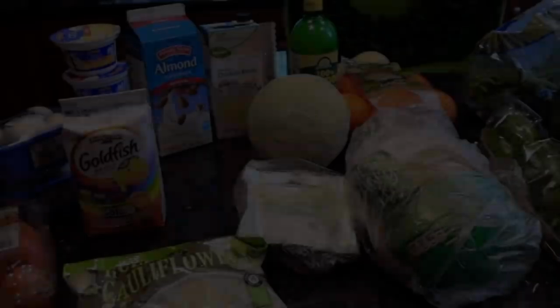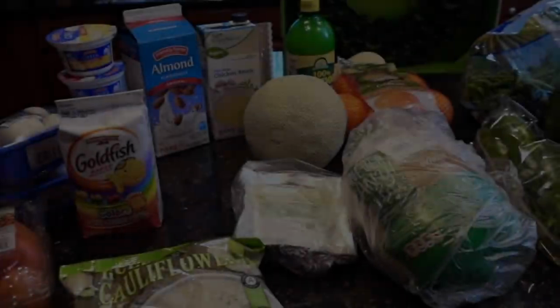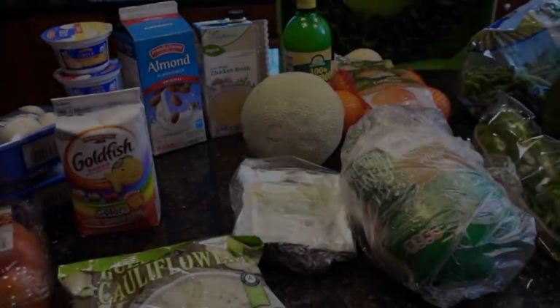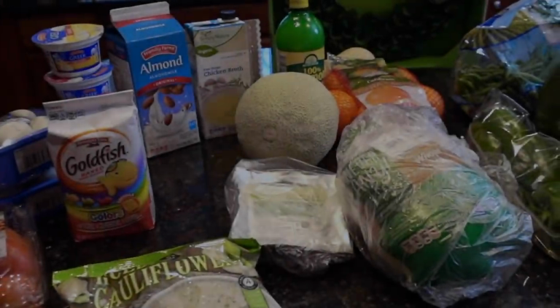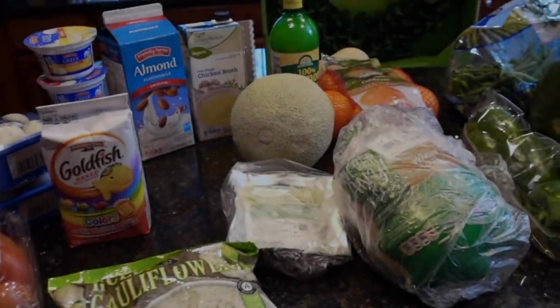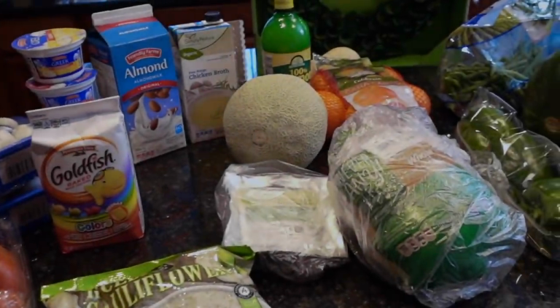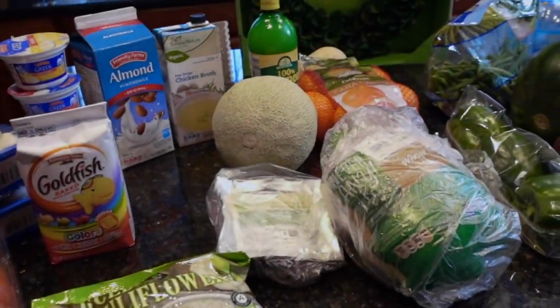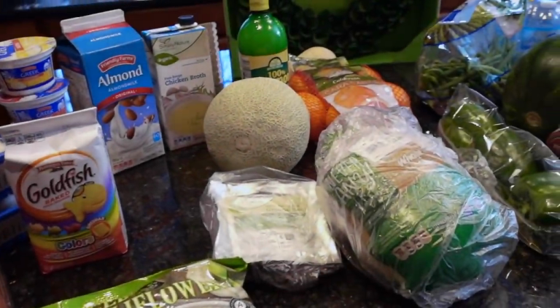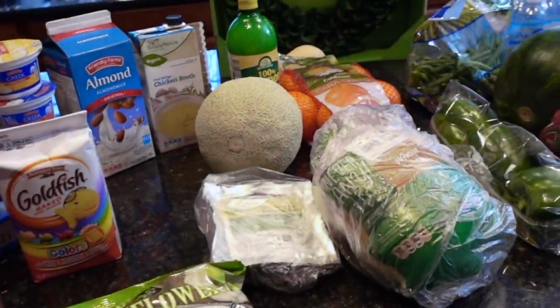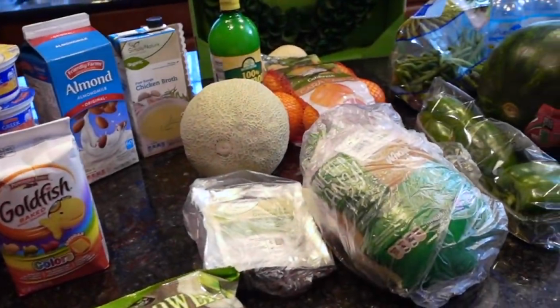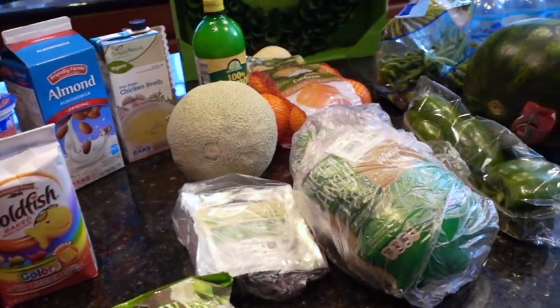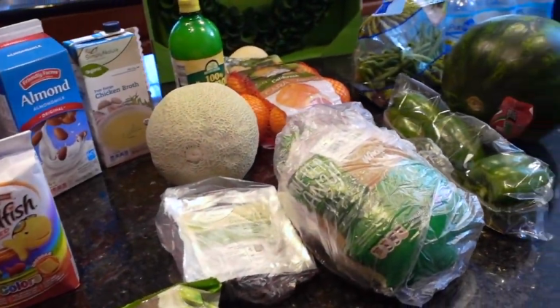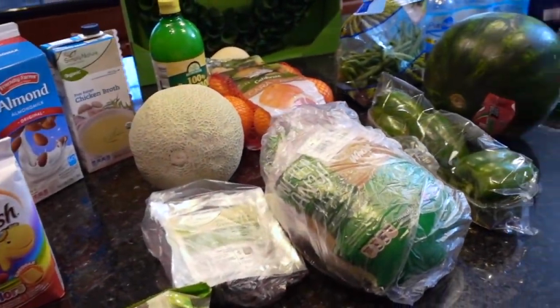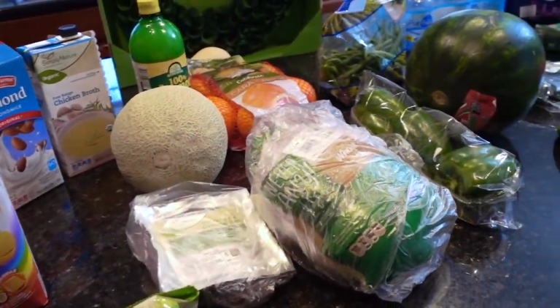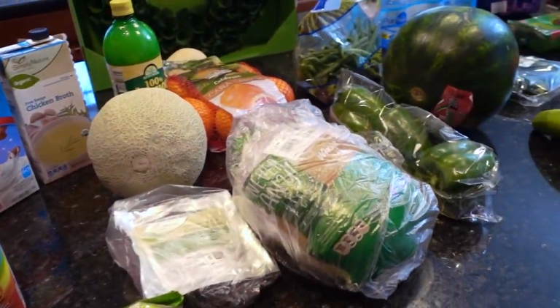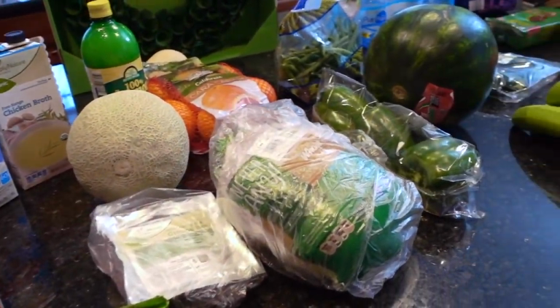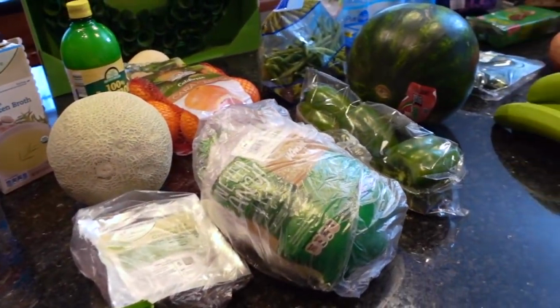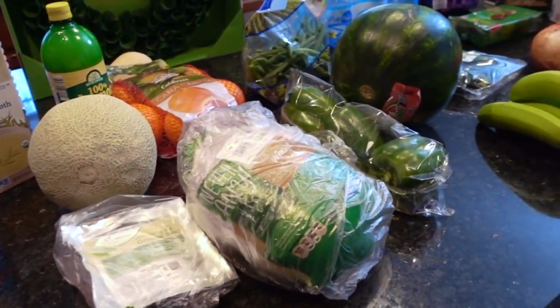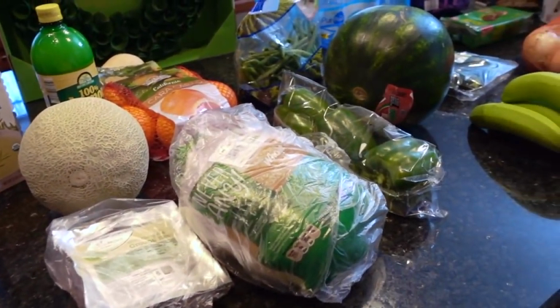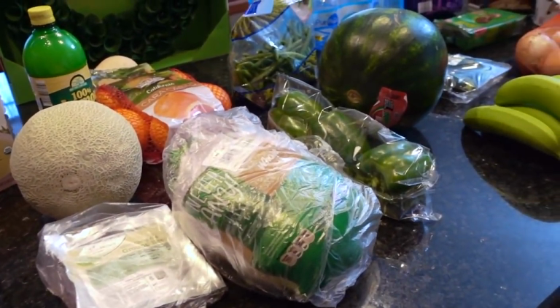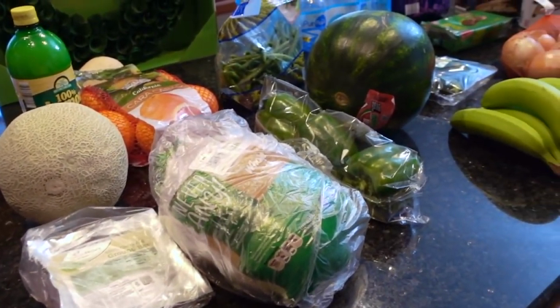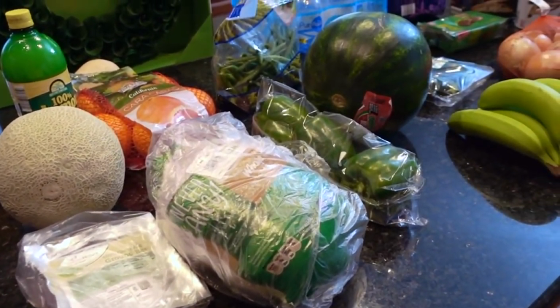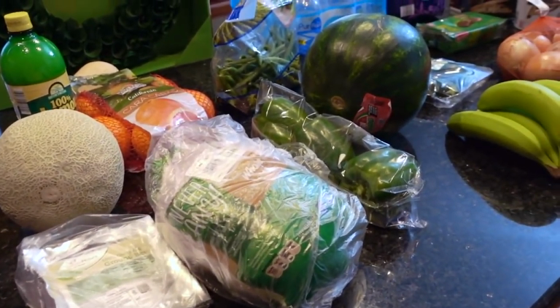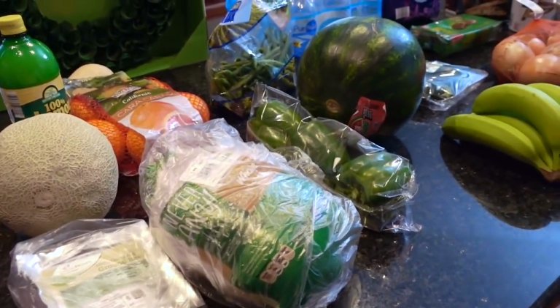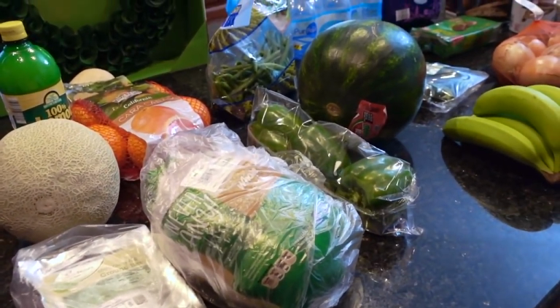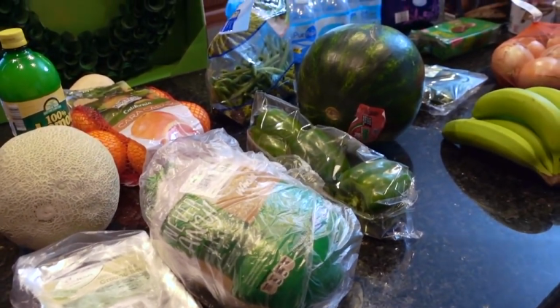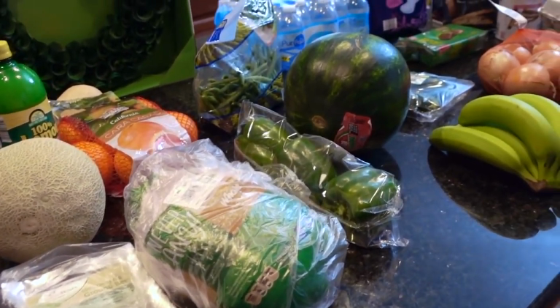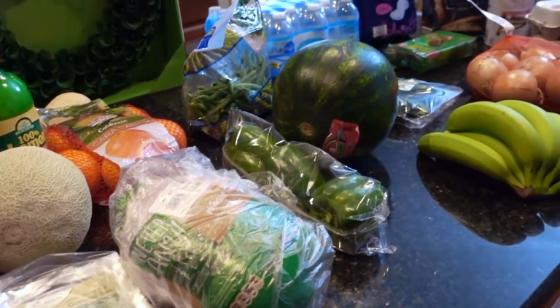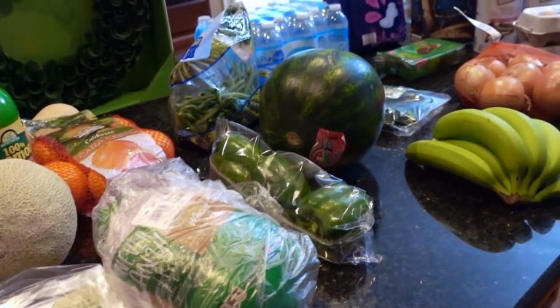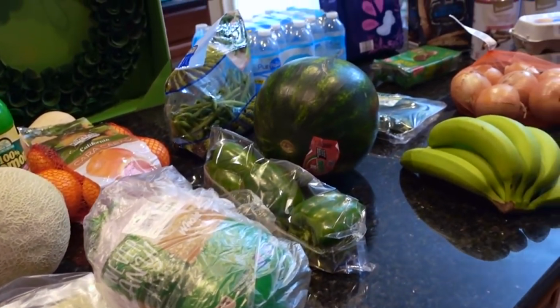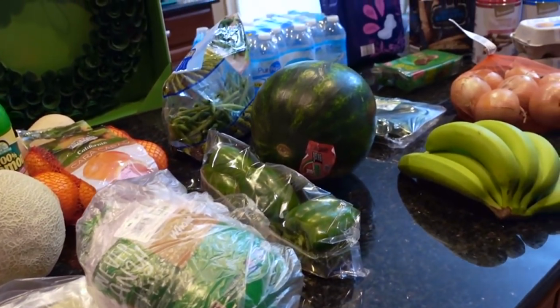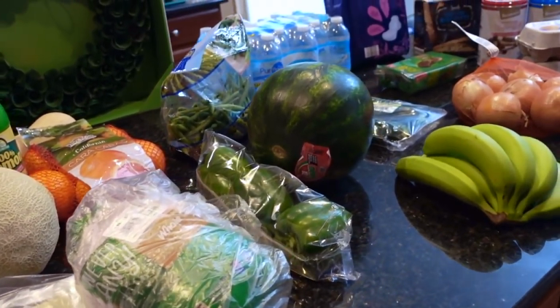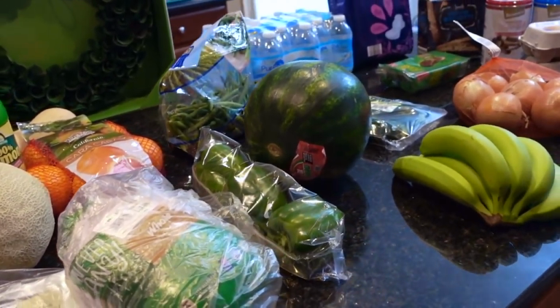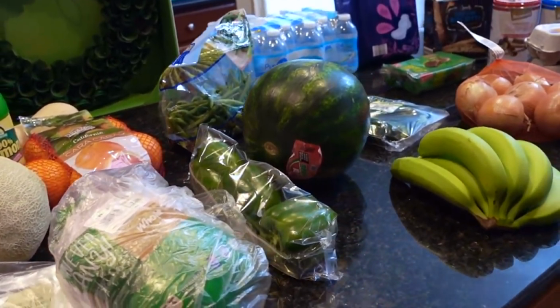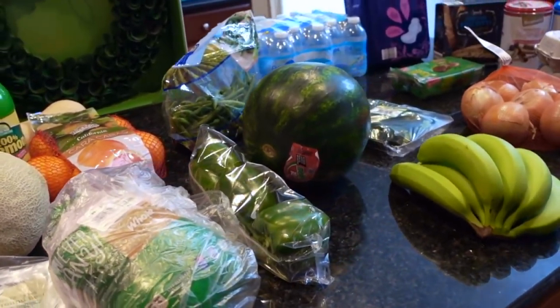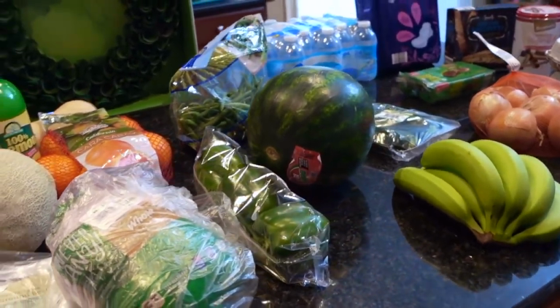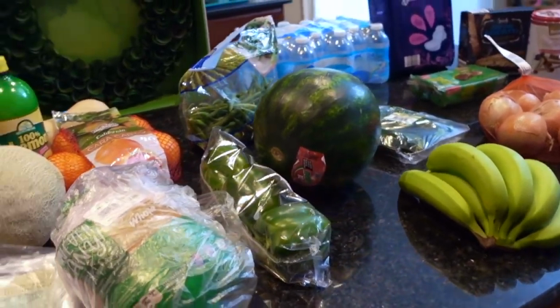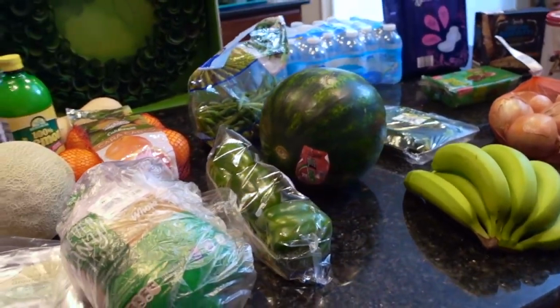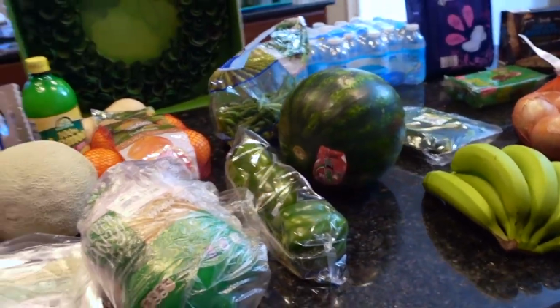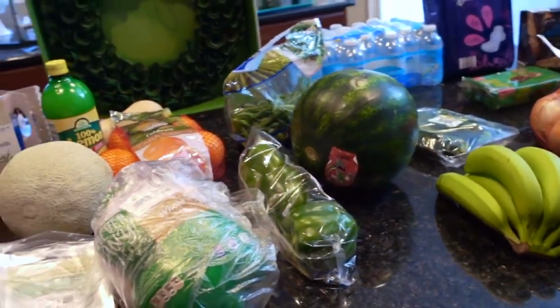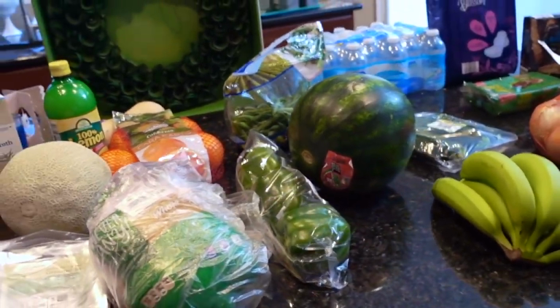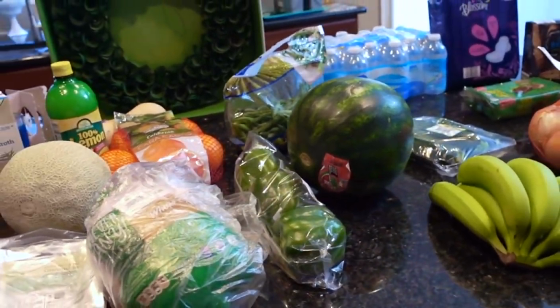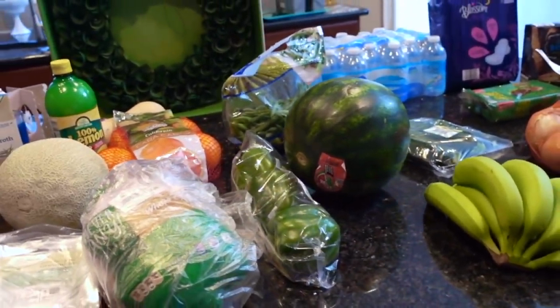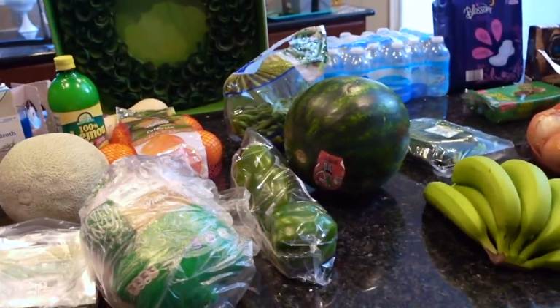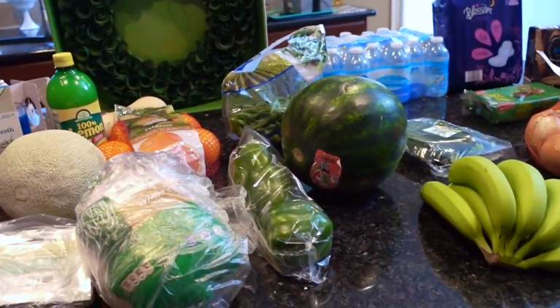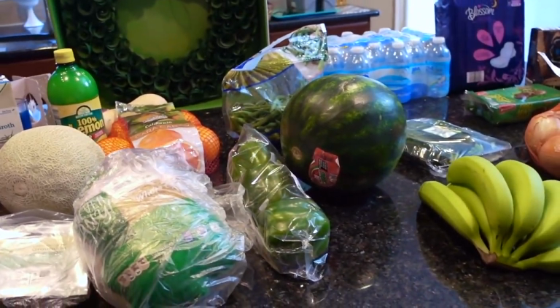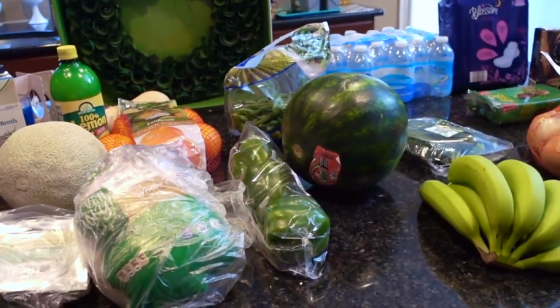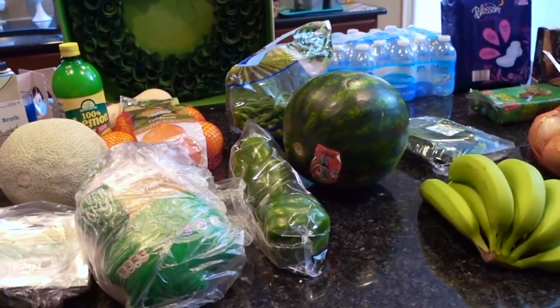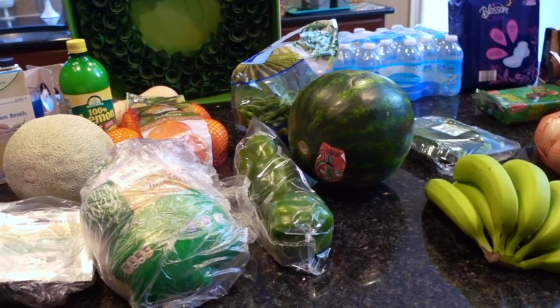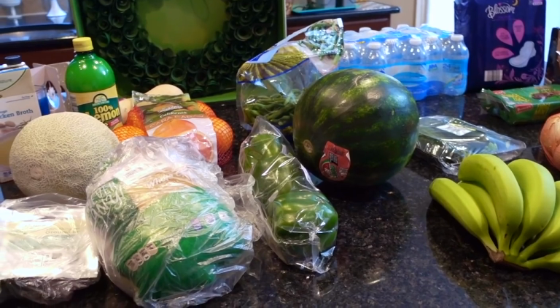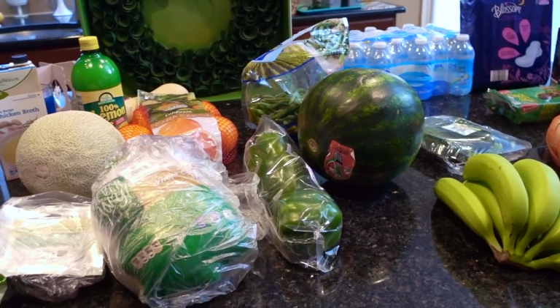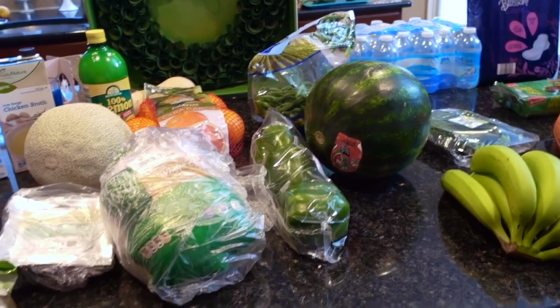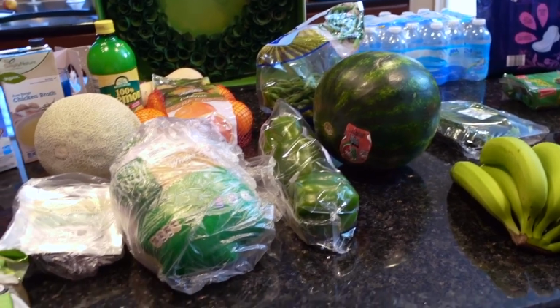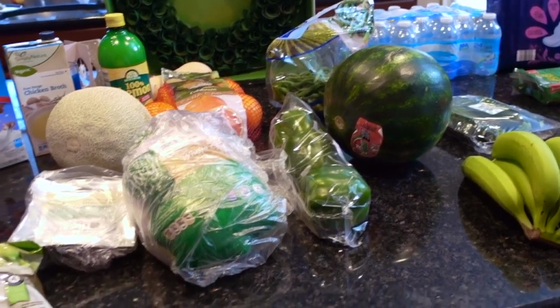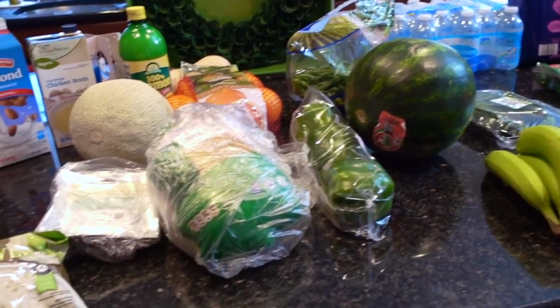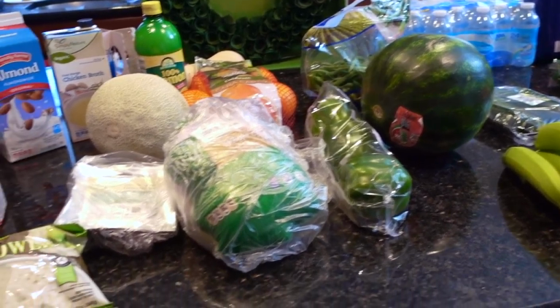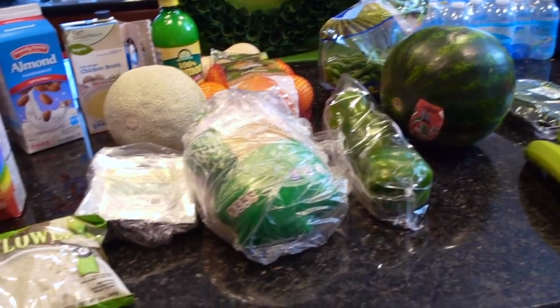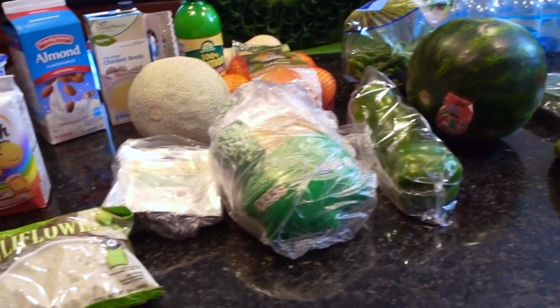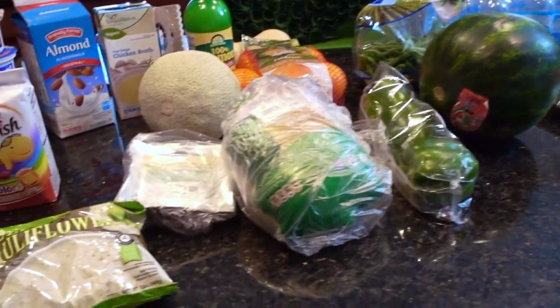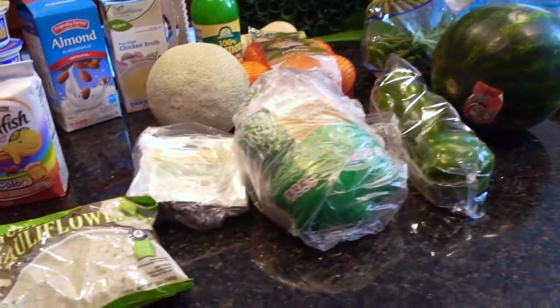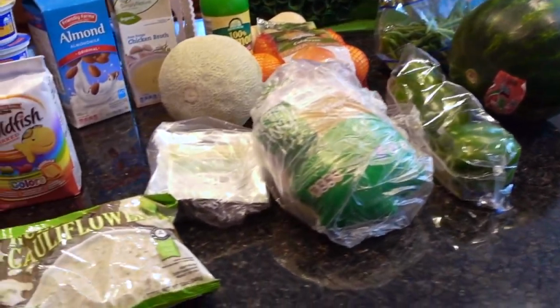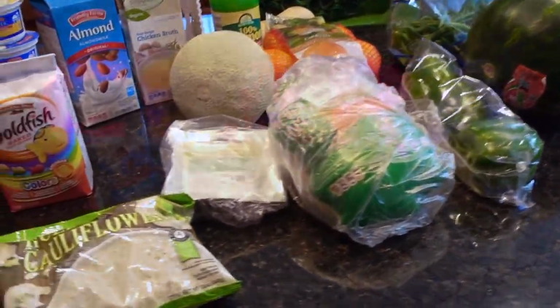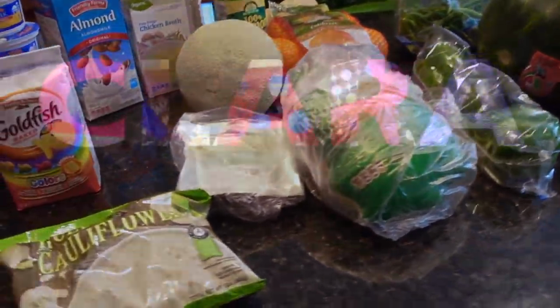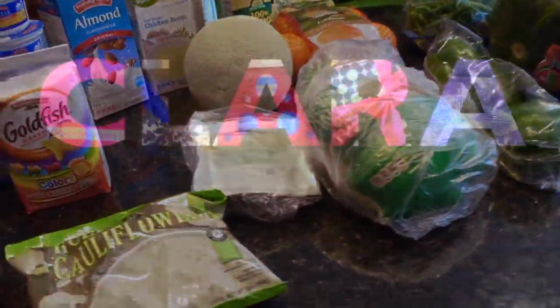Hey guys, it's Clara. Welcome back to my channel. This video is this week's grocery haul from Aldi in addition to our meal plan for the week. Stay tuned.